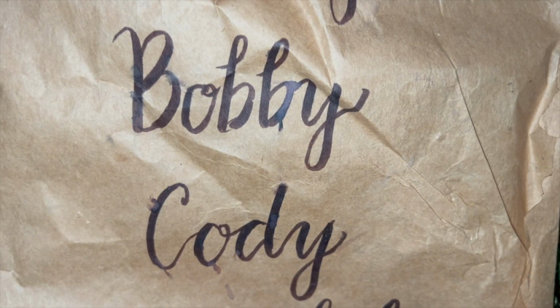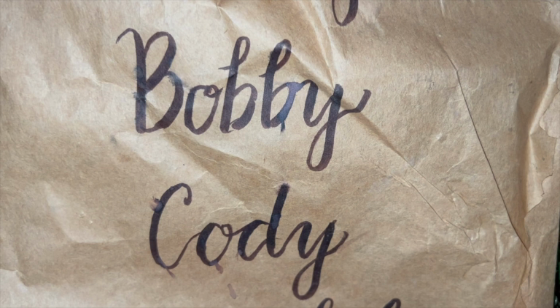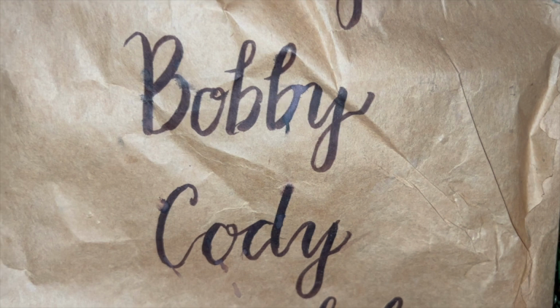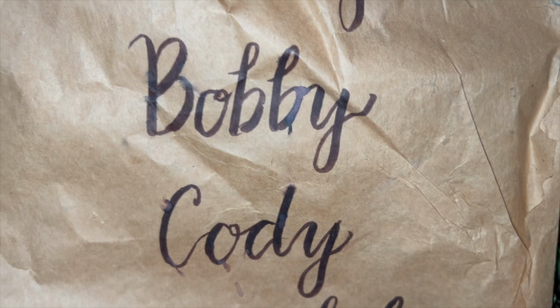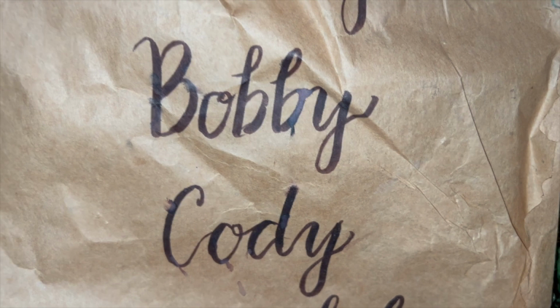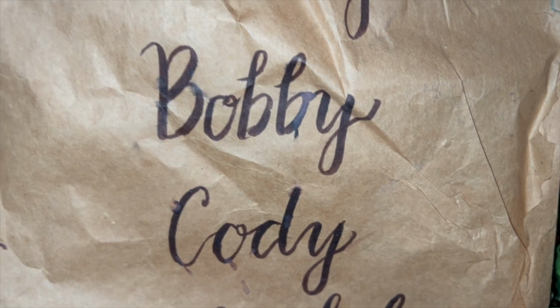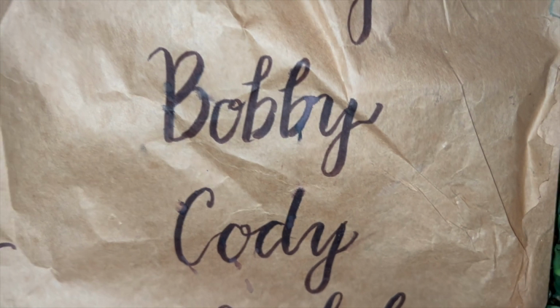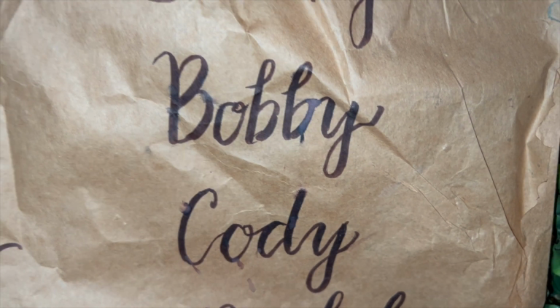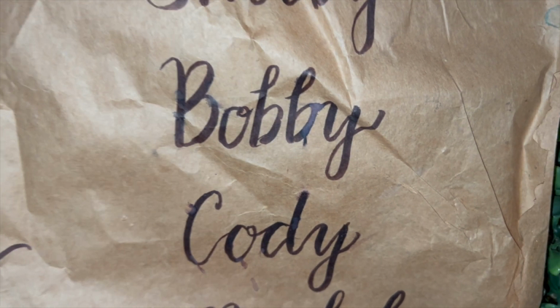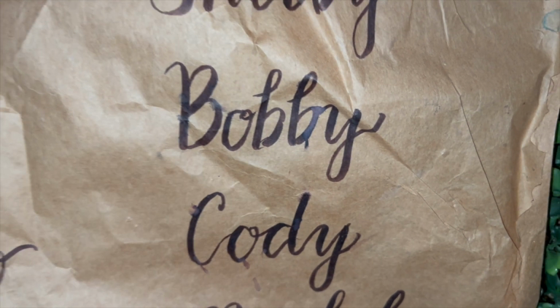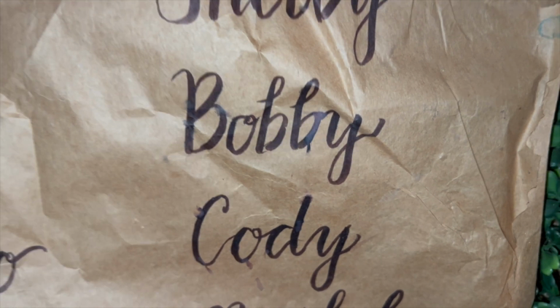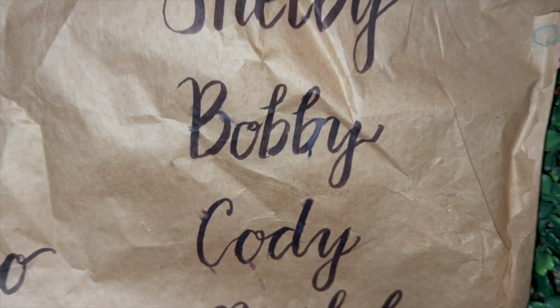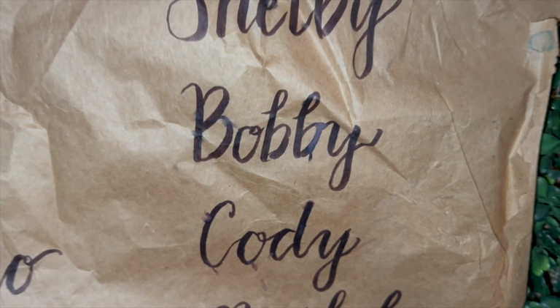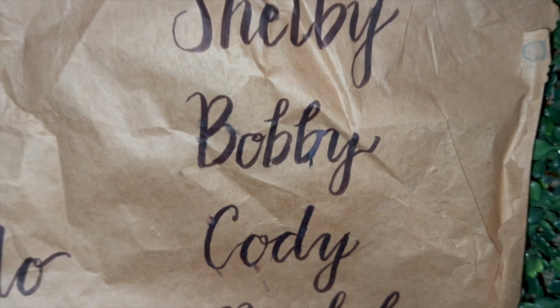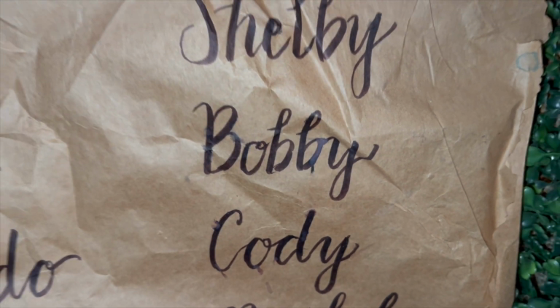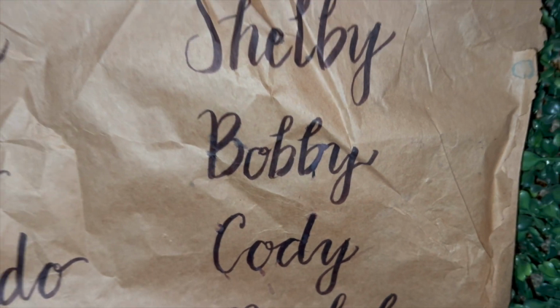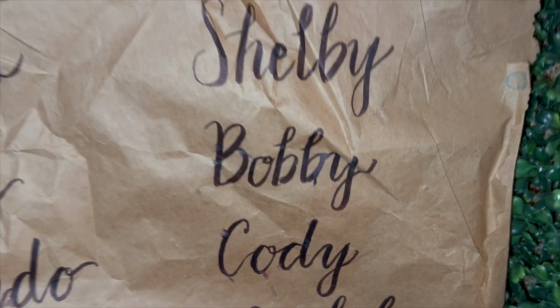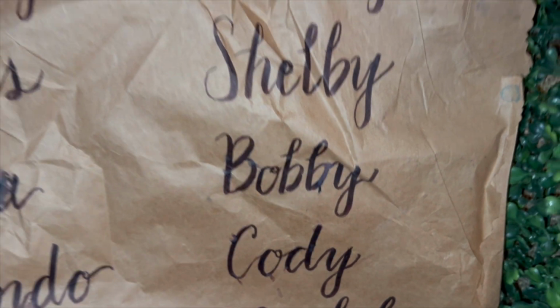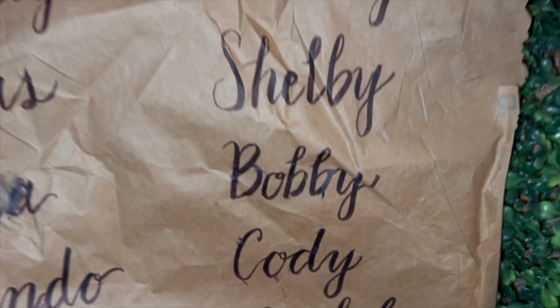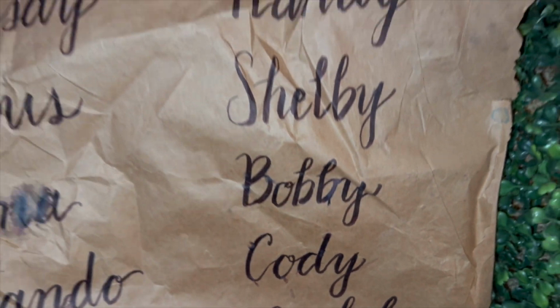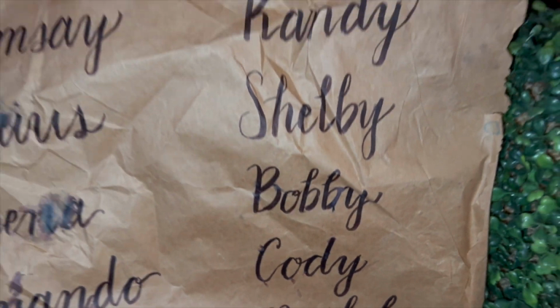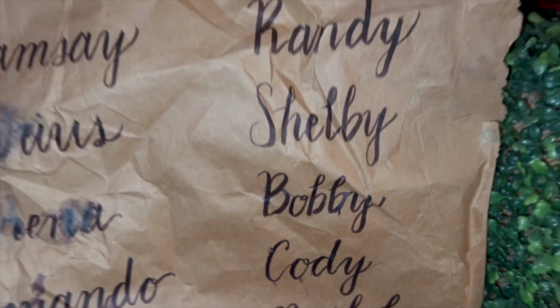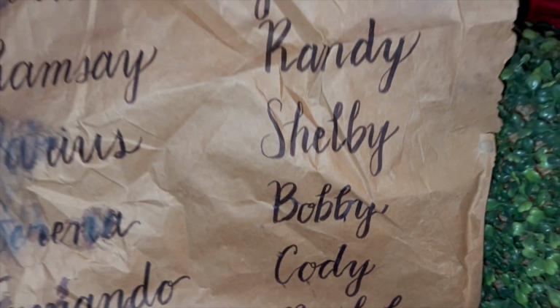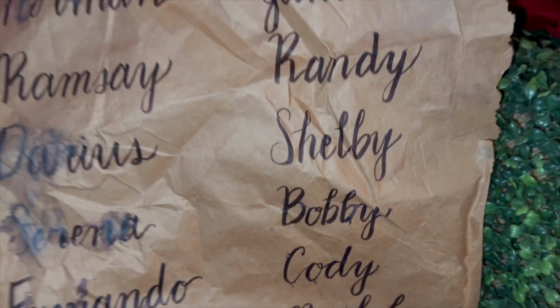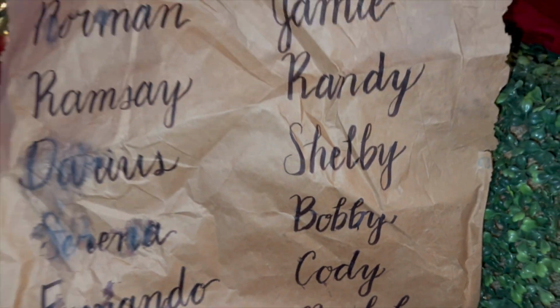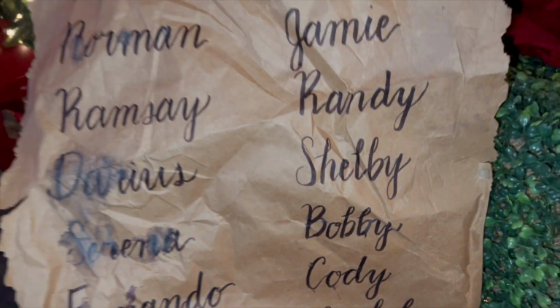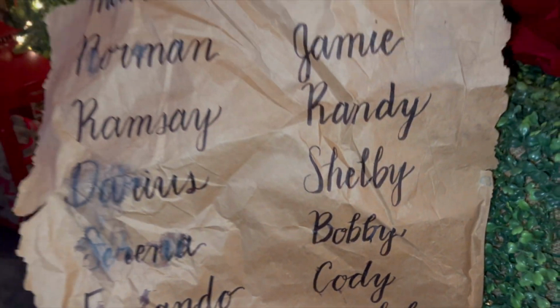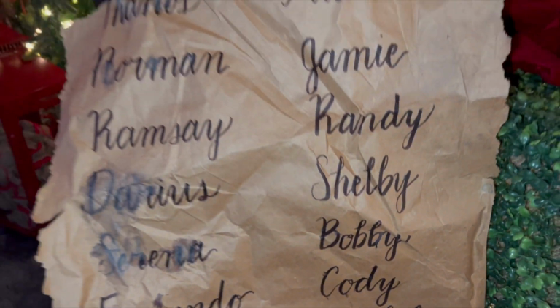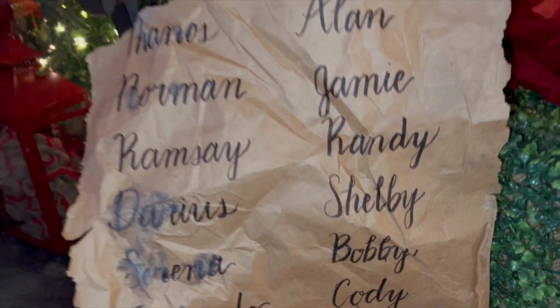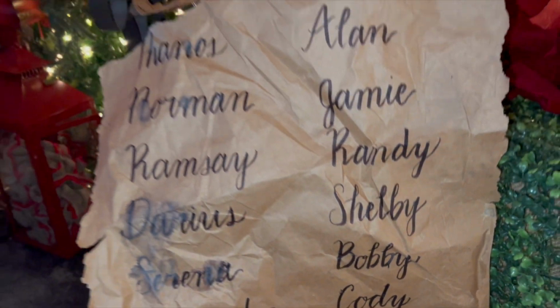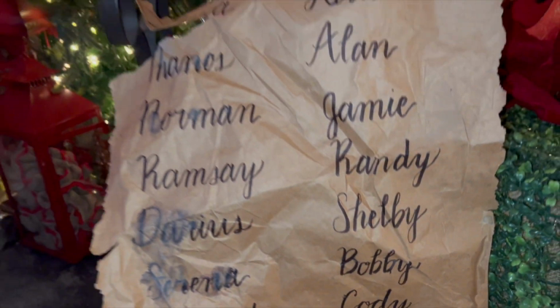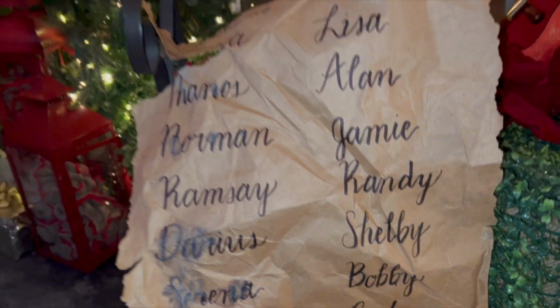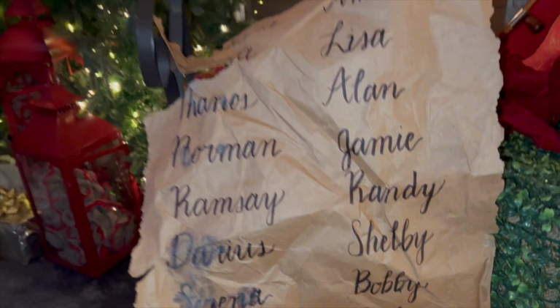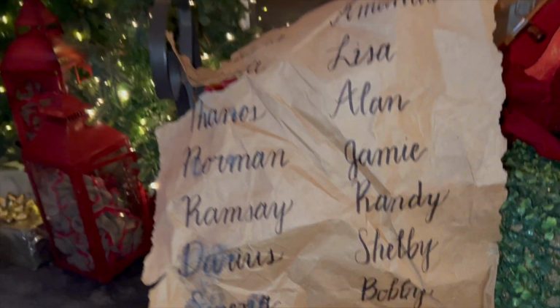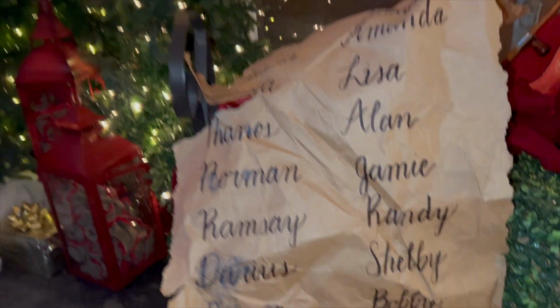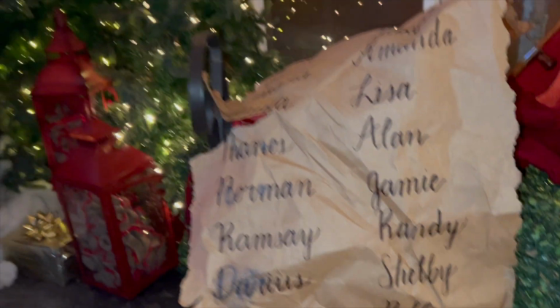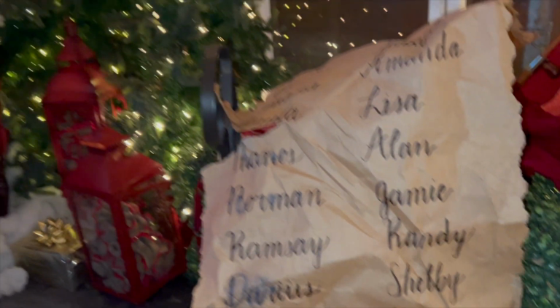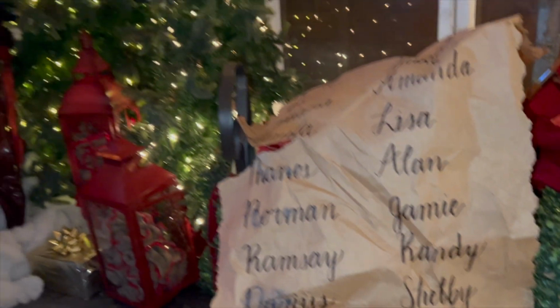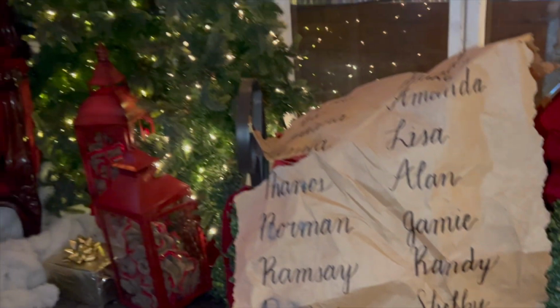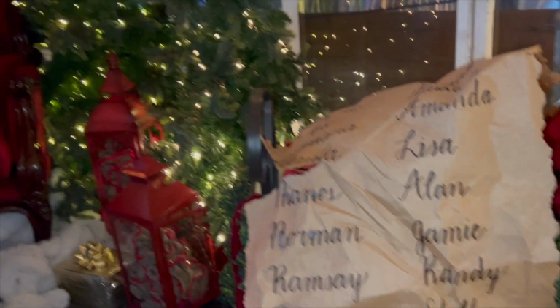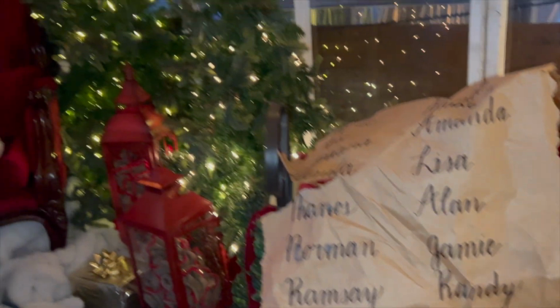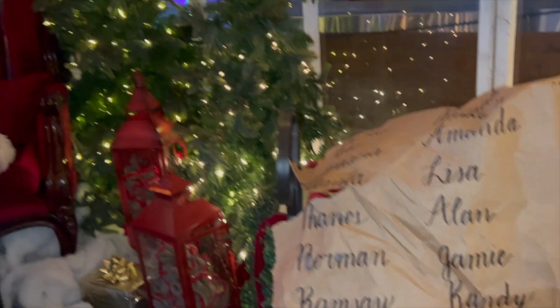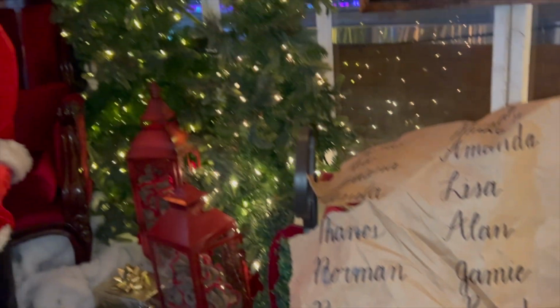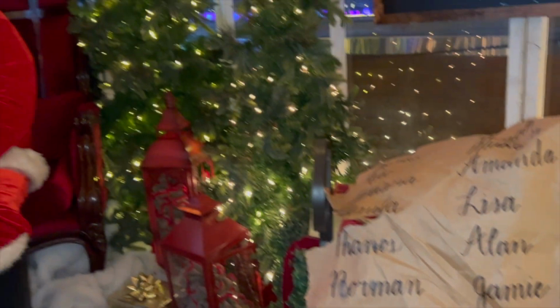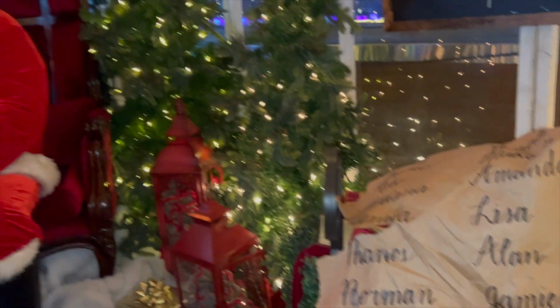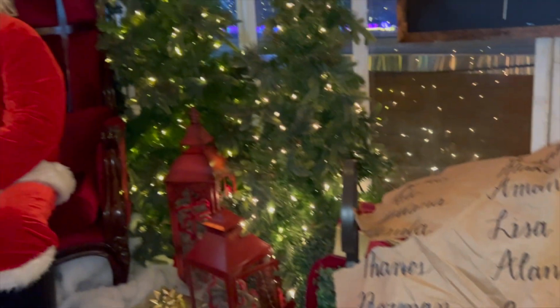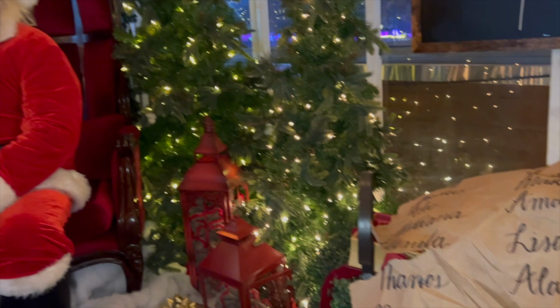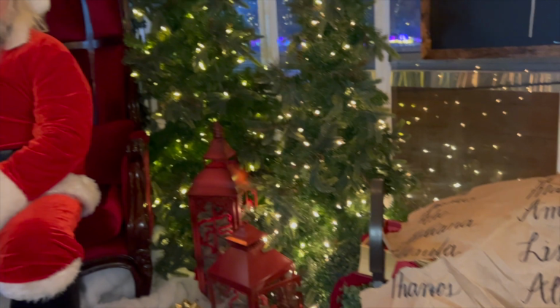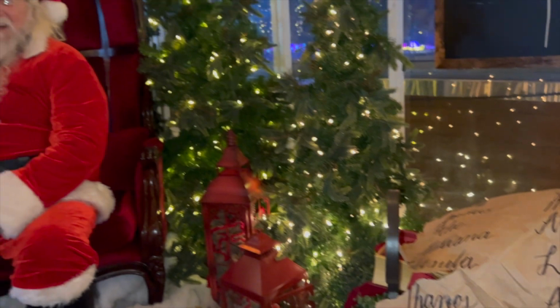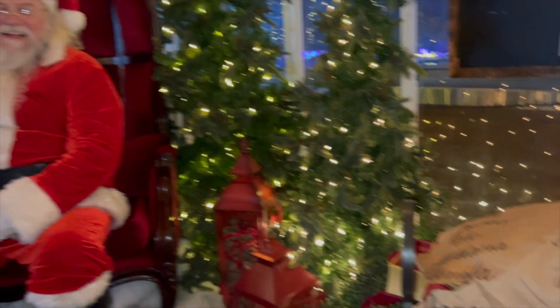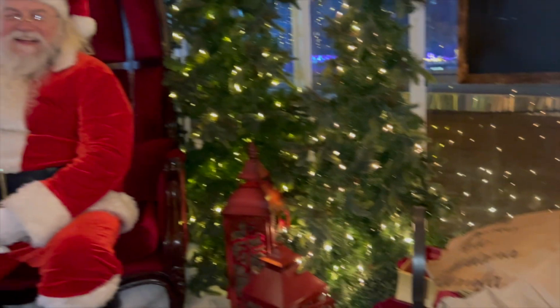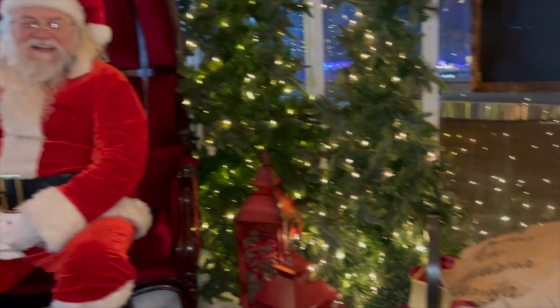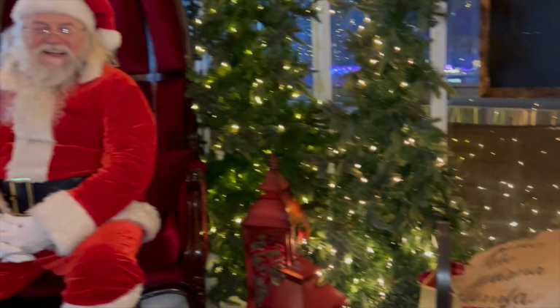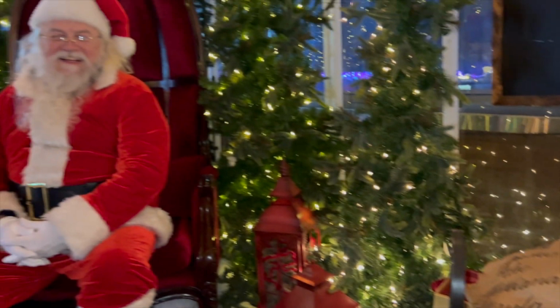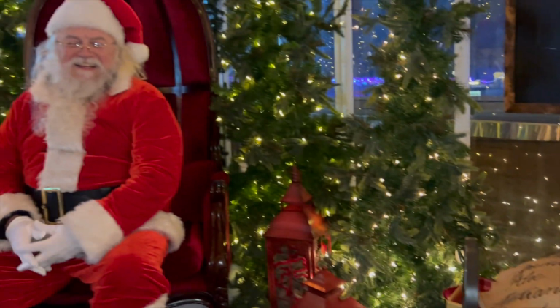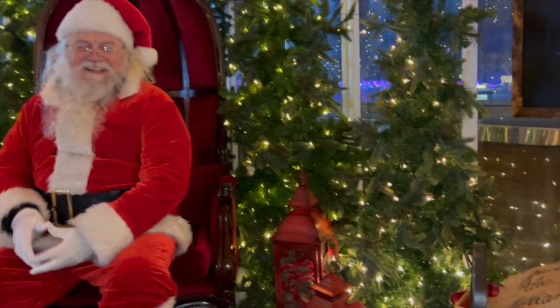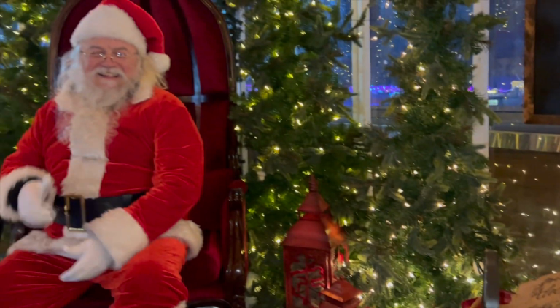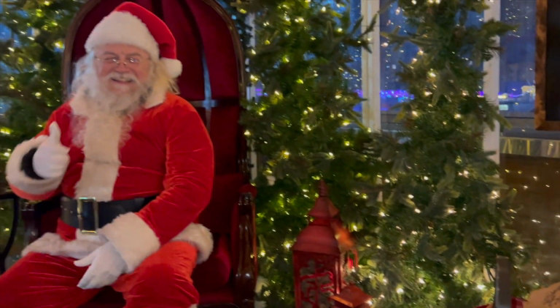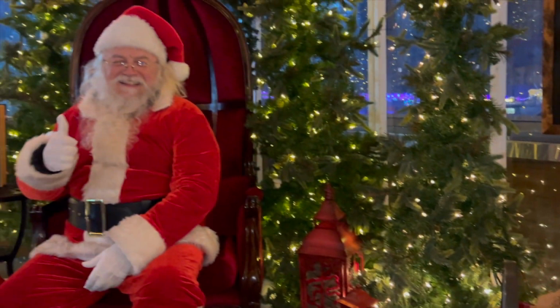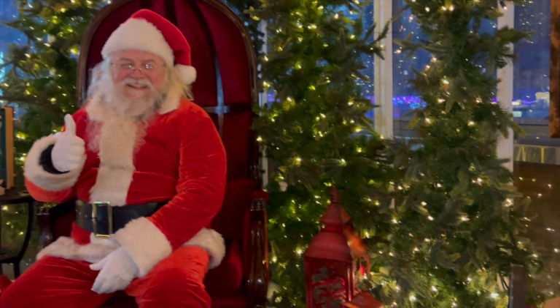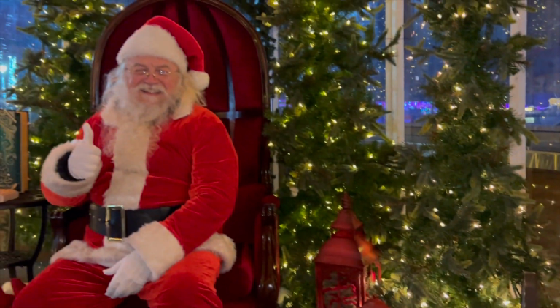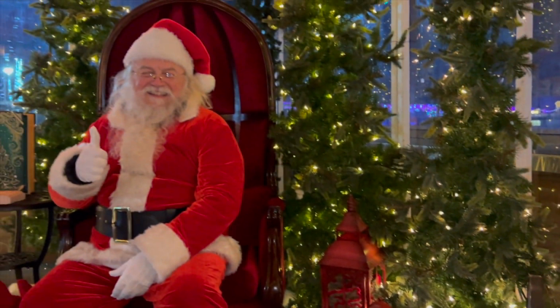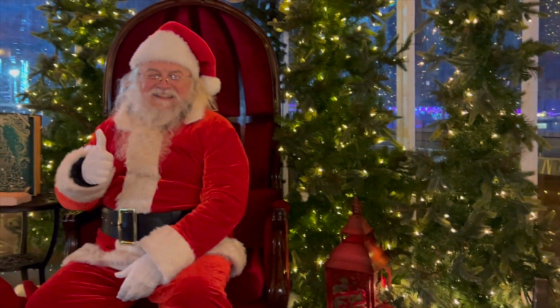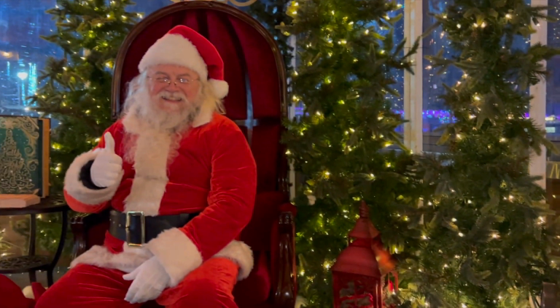Well, it looks like I made the nice list this year. Till next time, Merry Christmas.